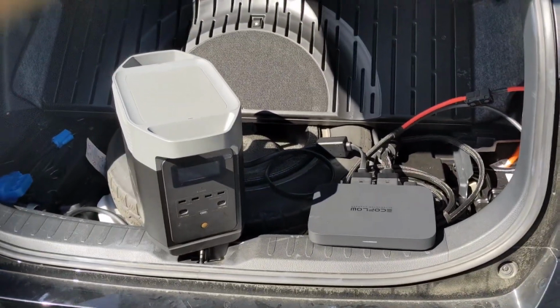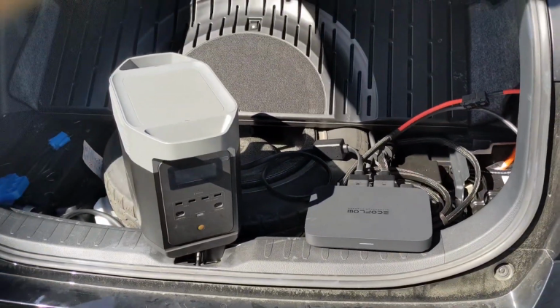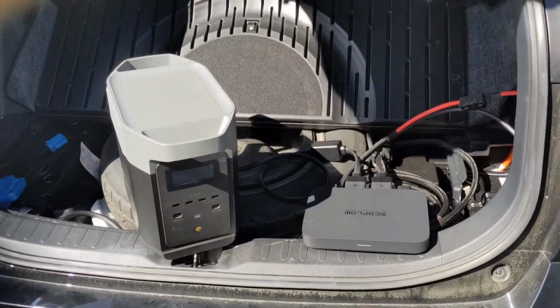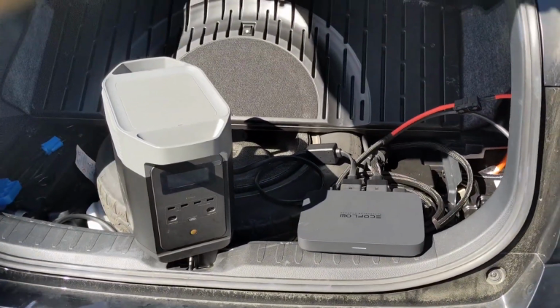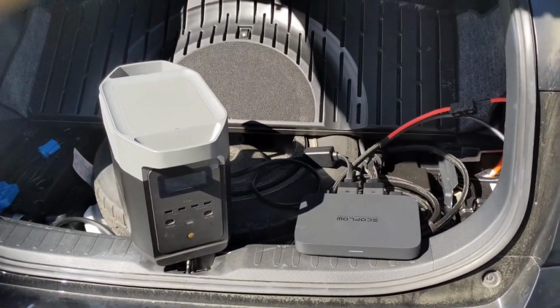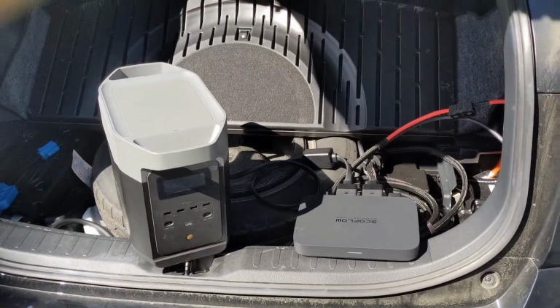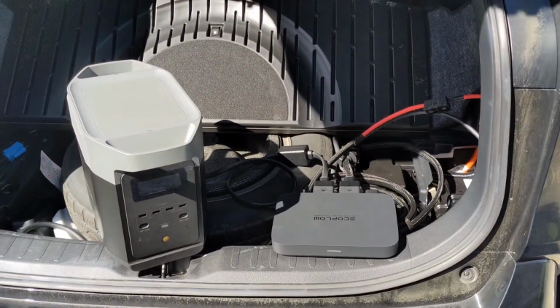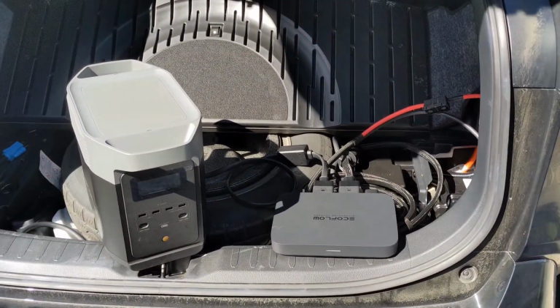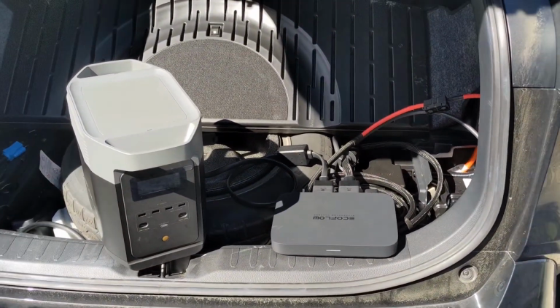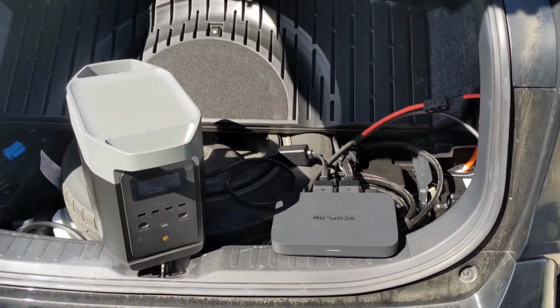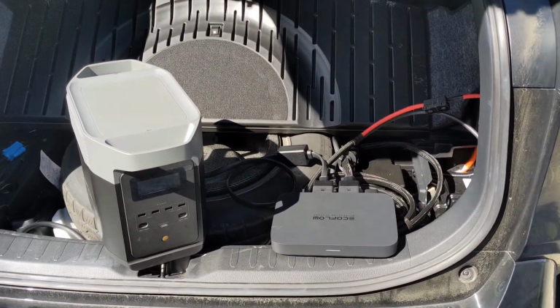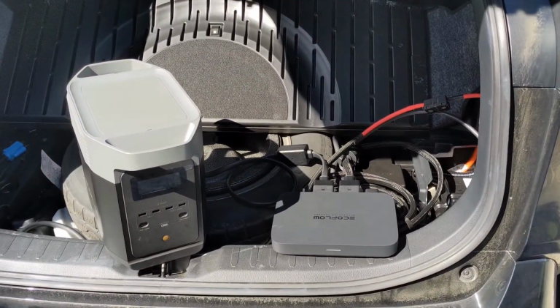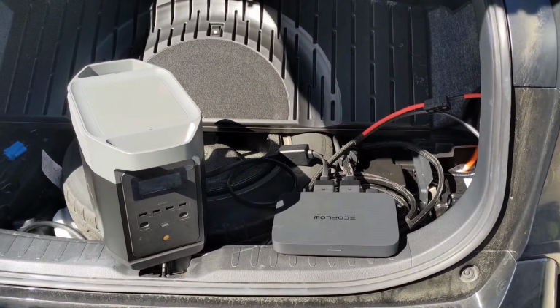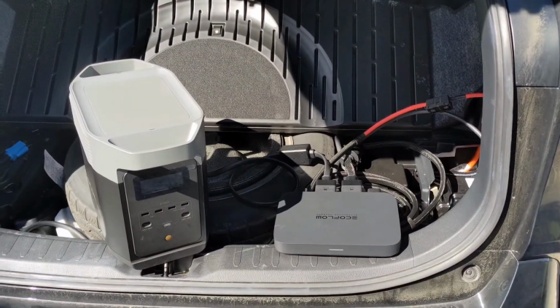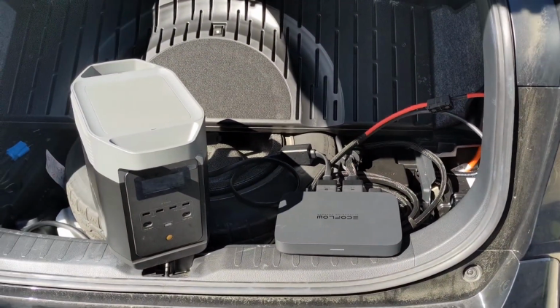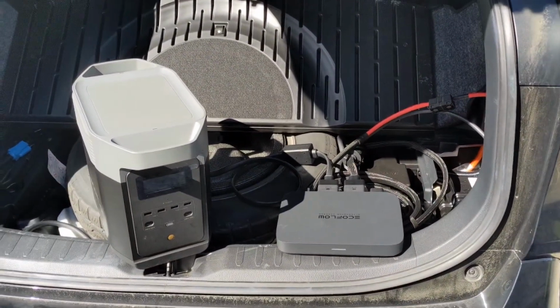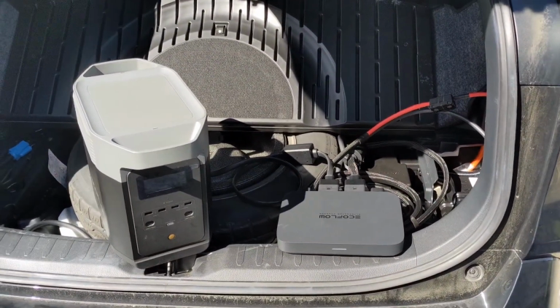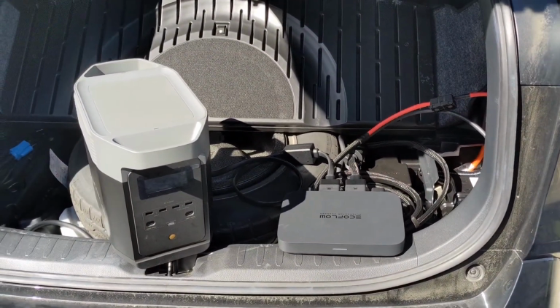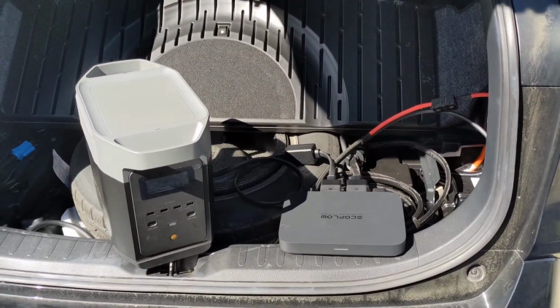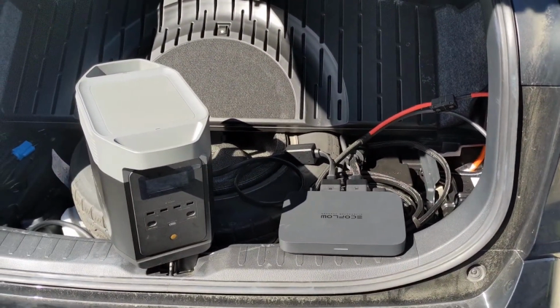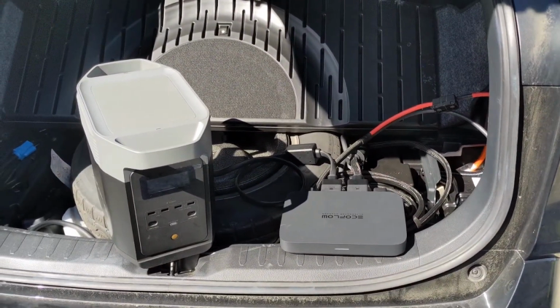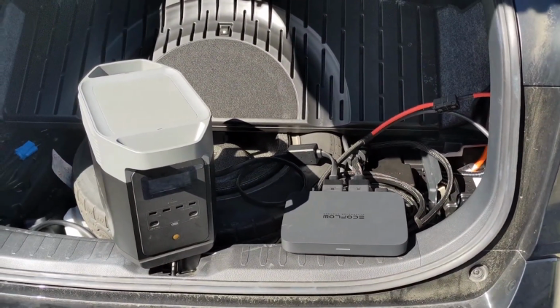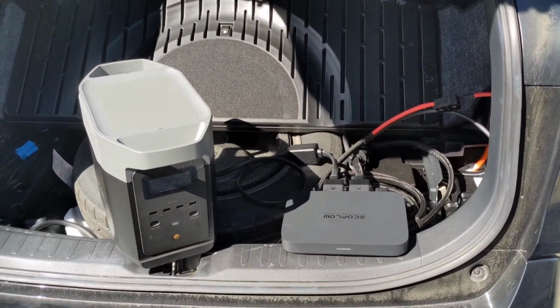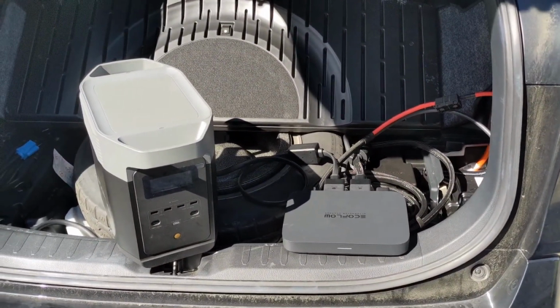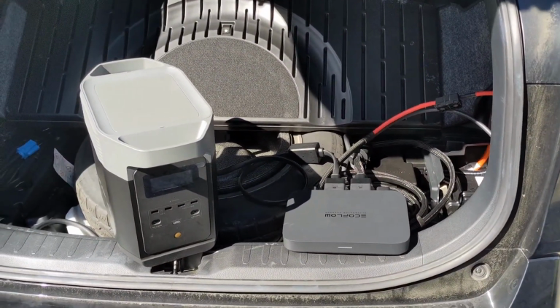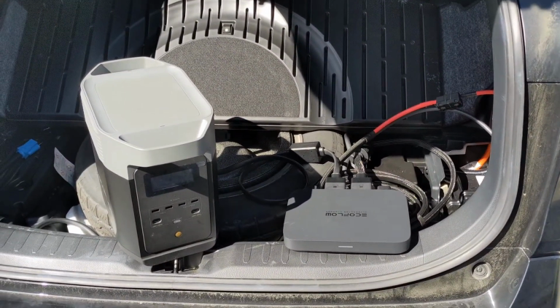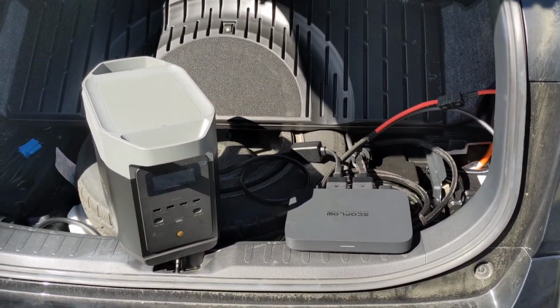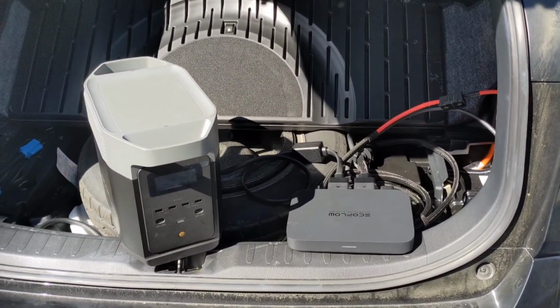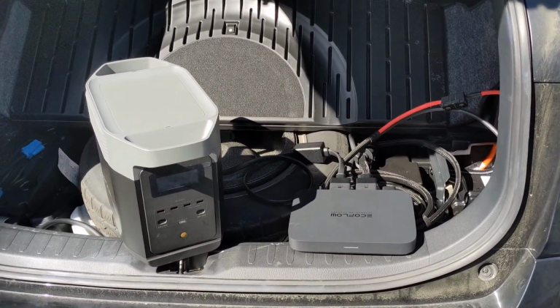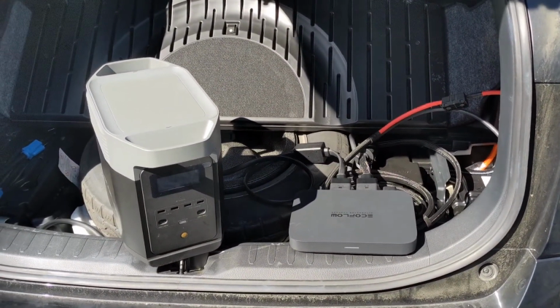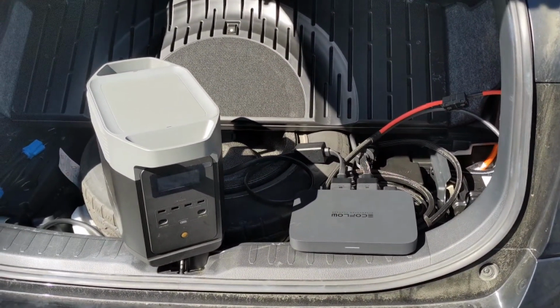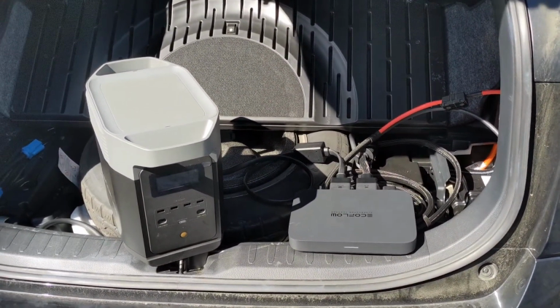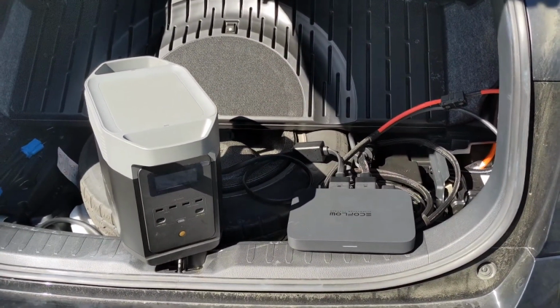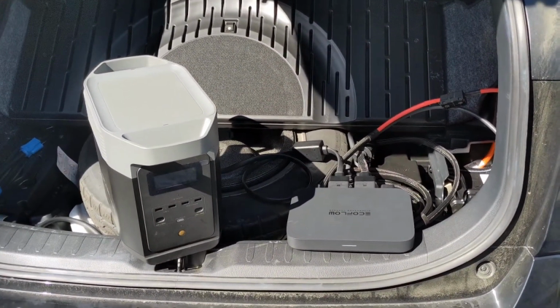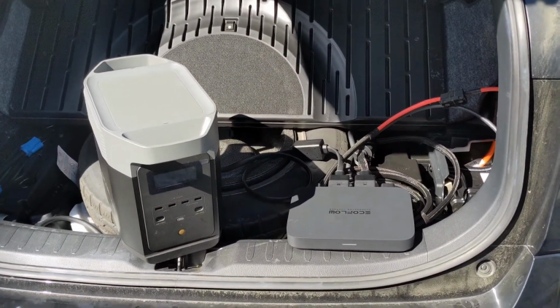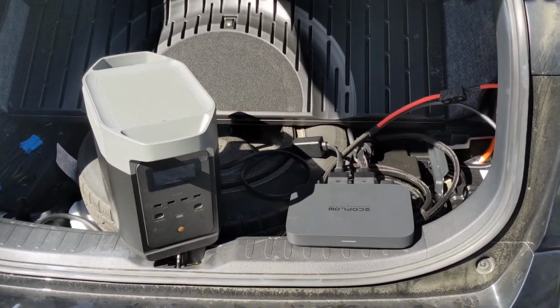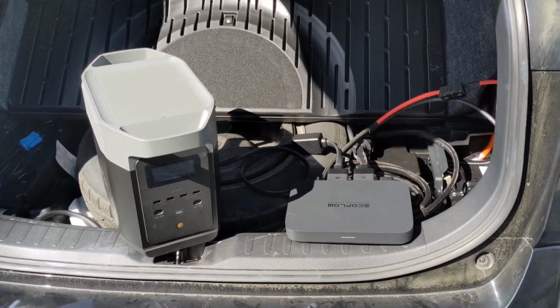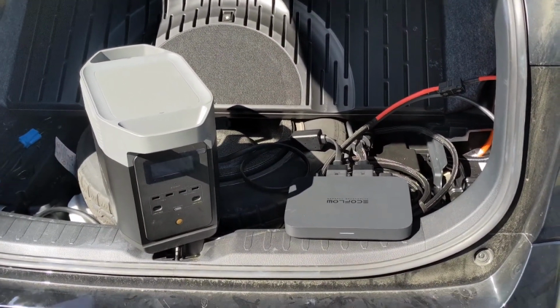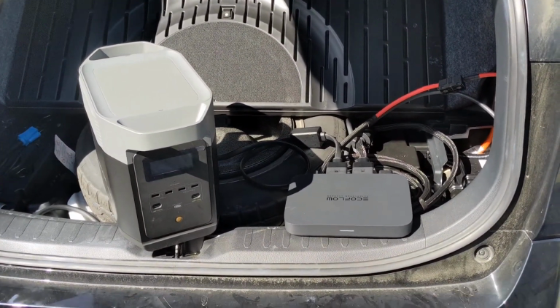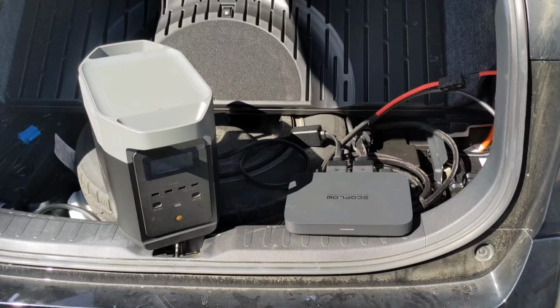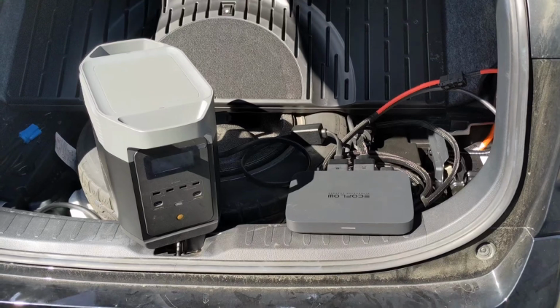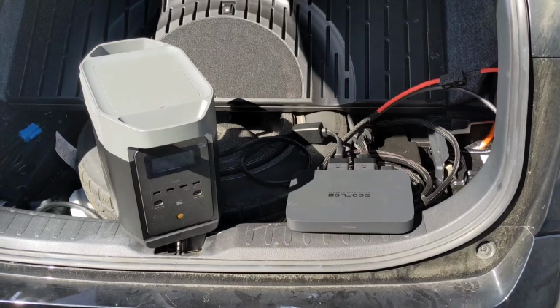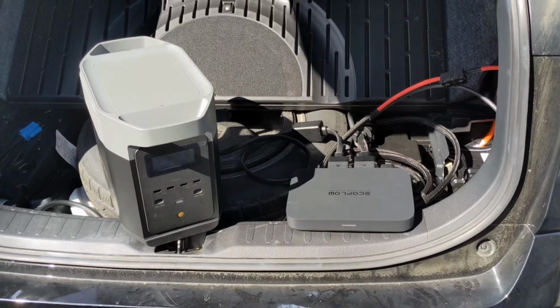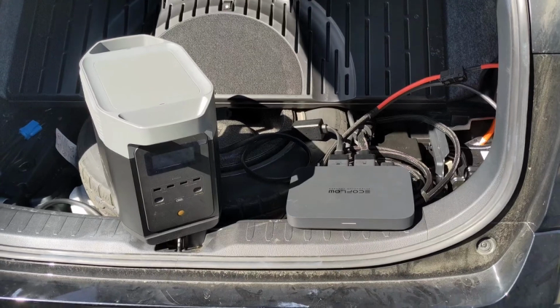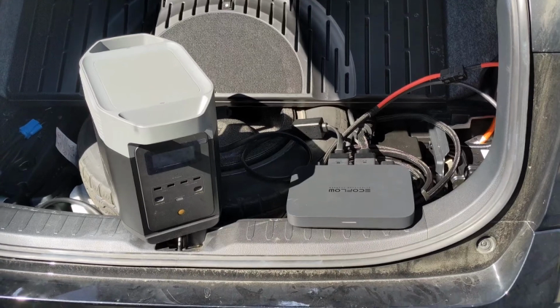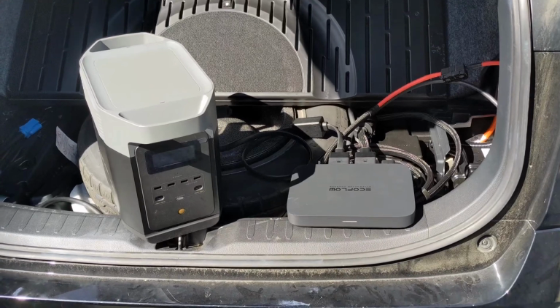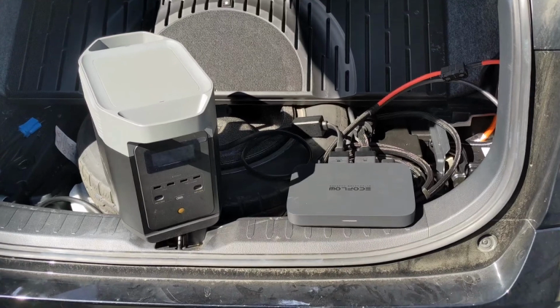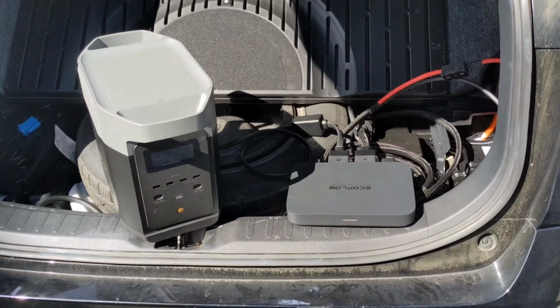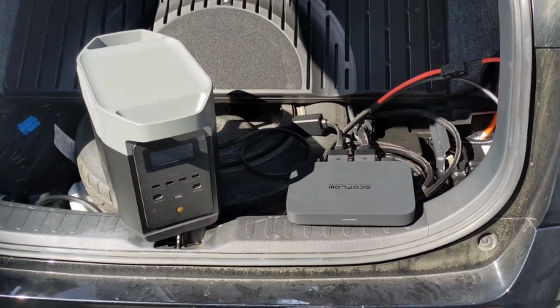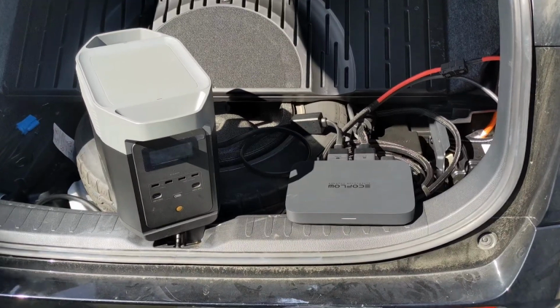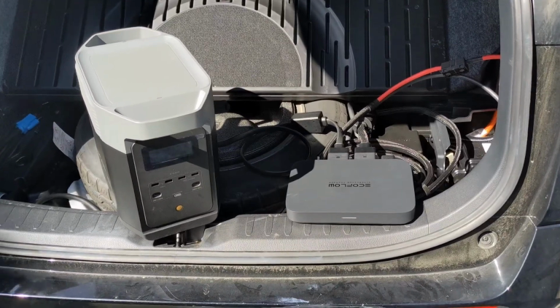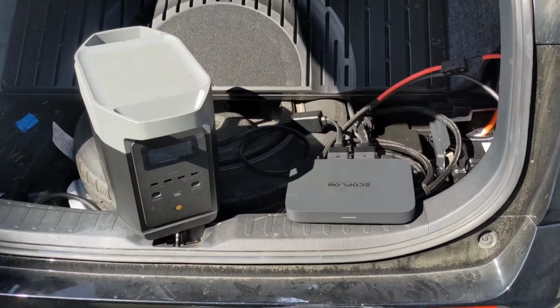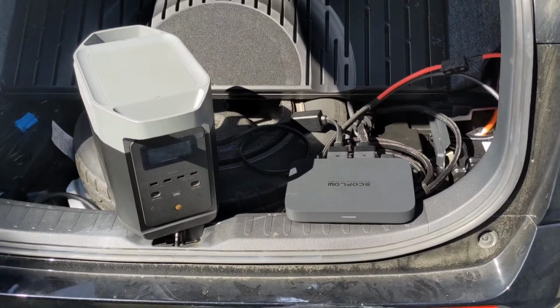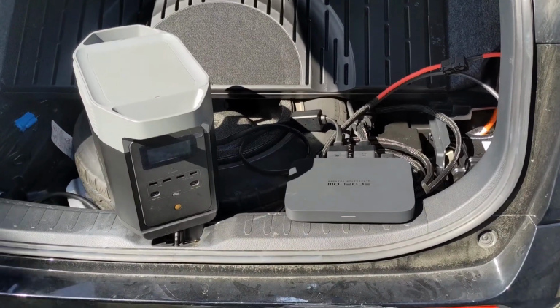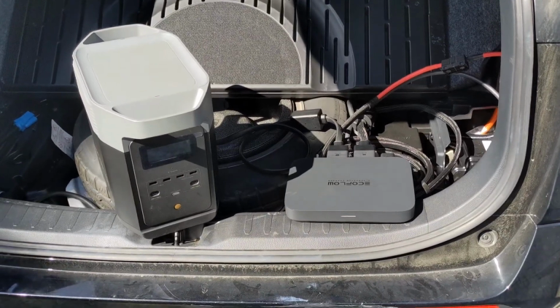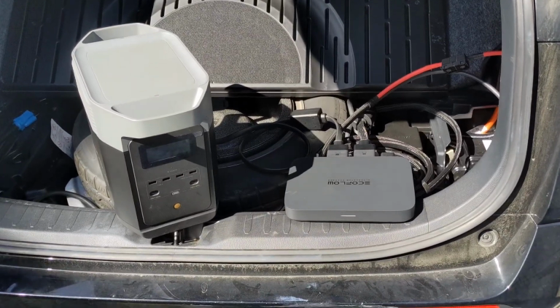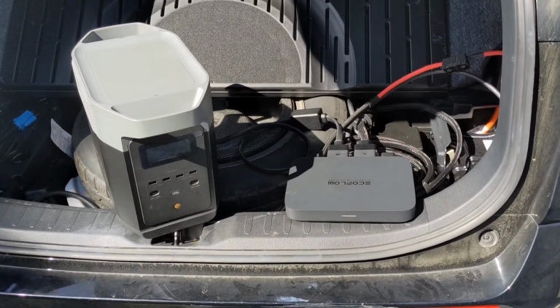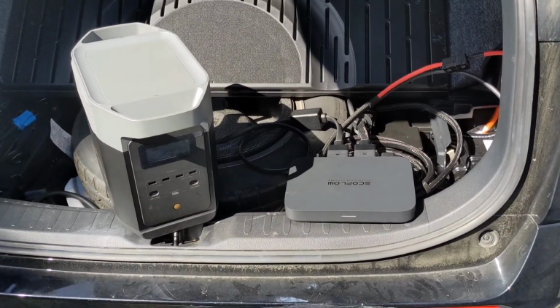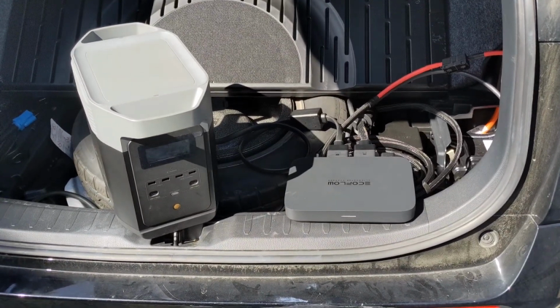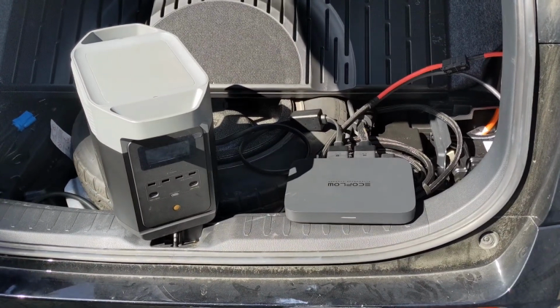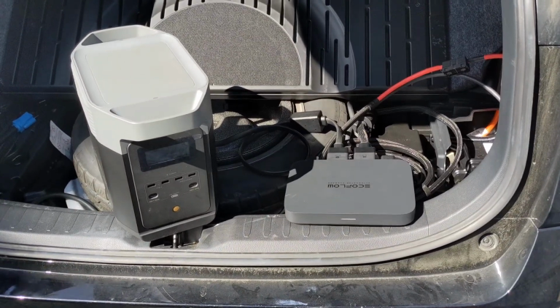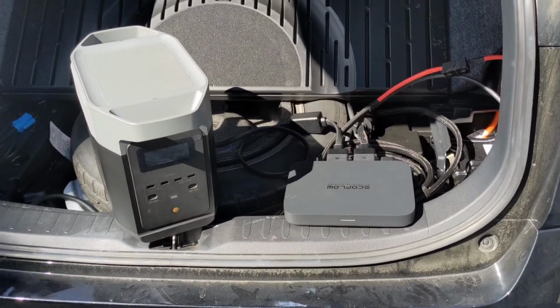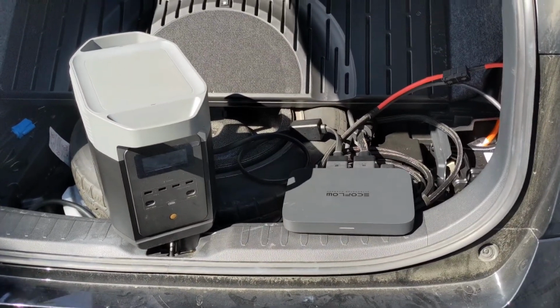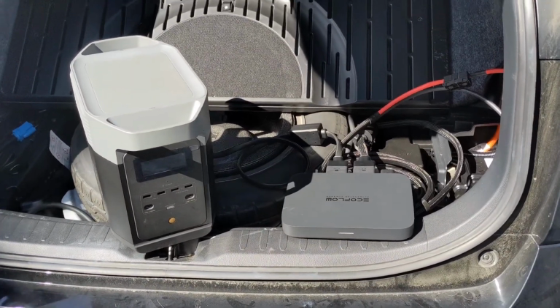However, it will only work at 500 watts, whereas this proprietary setup will work at up to 800 watts.